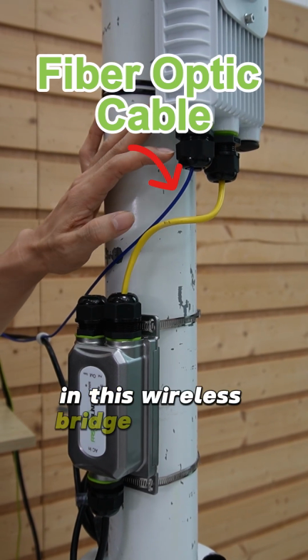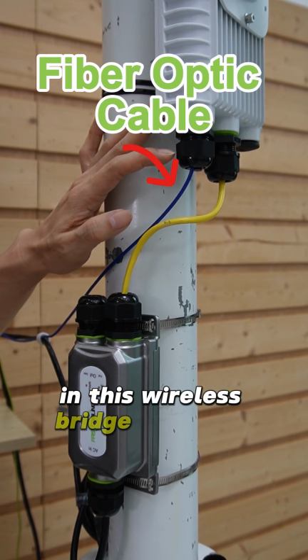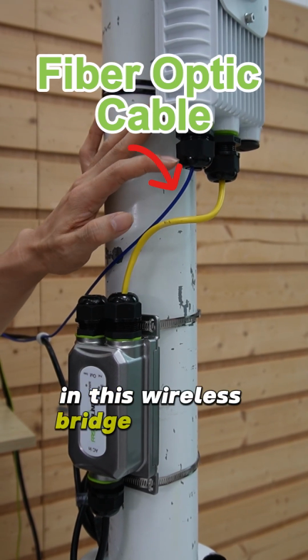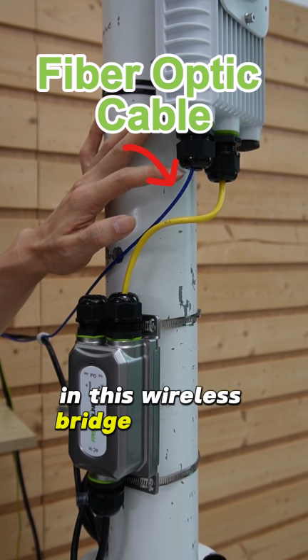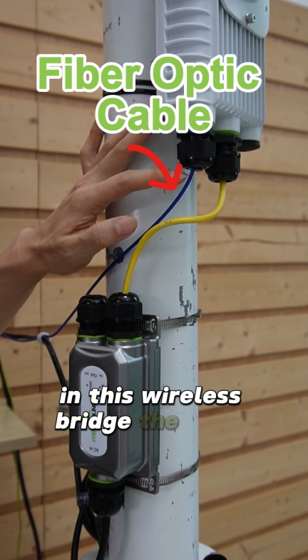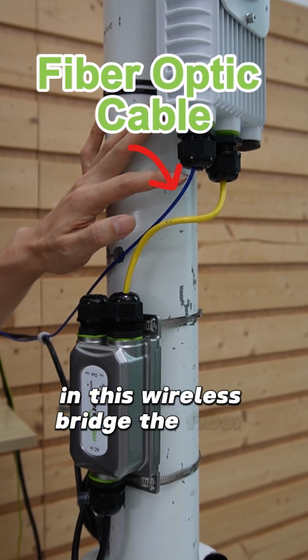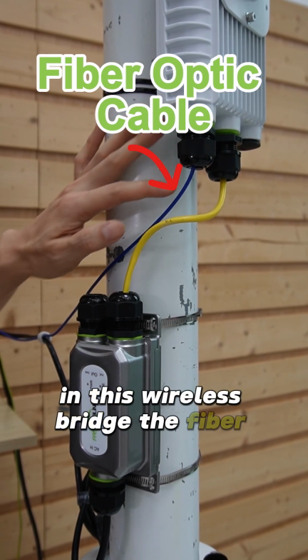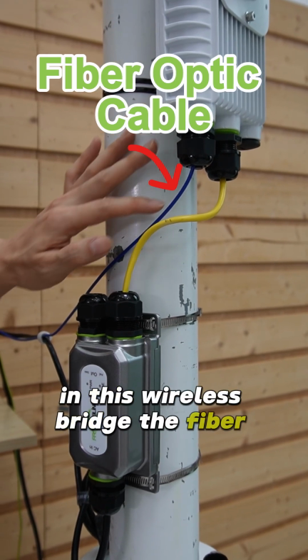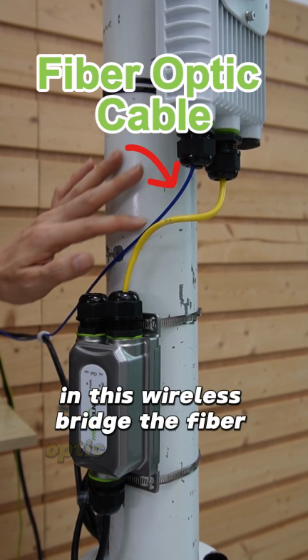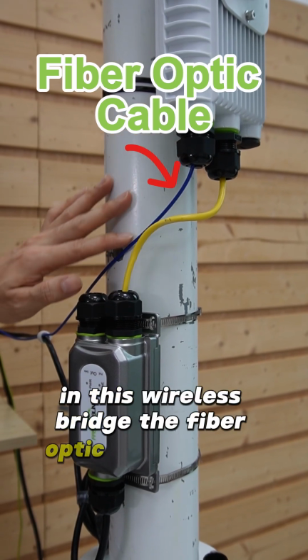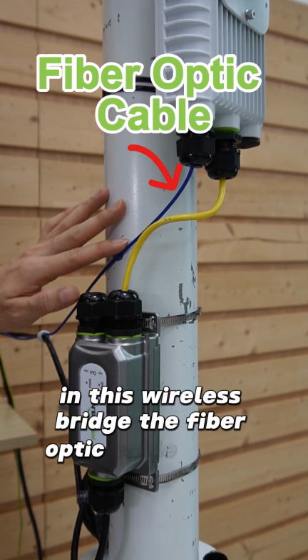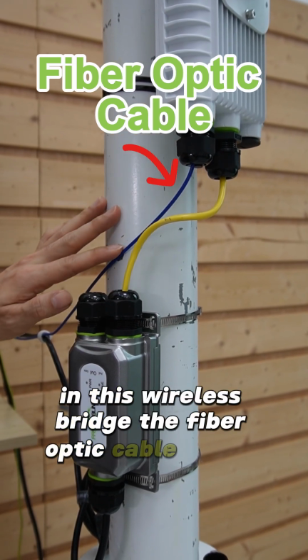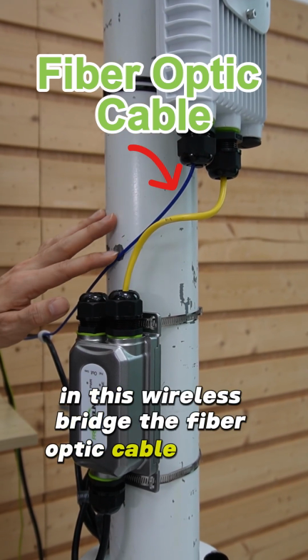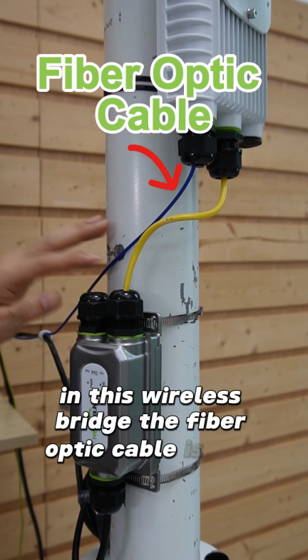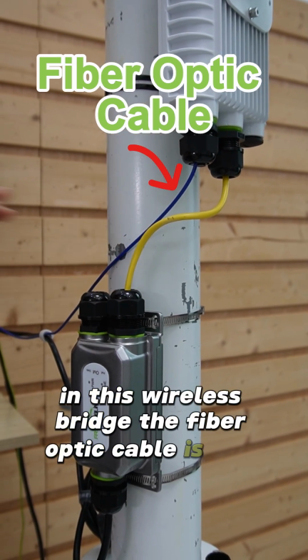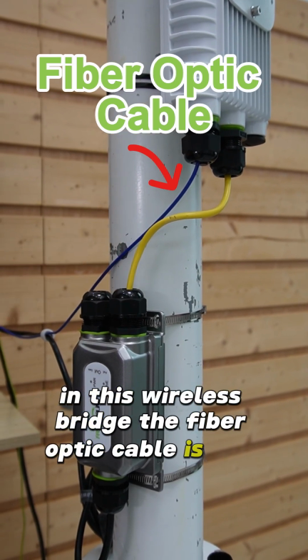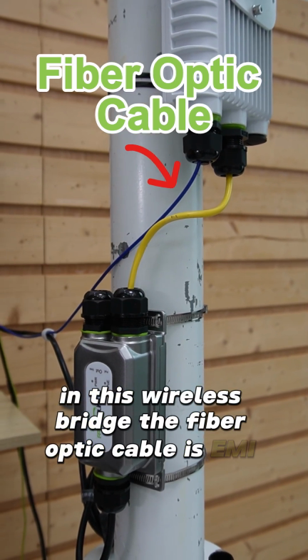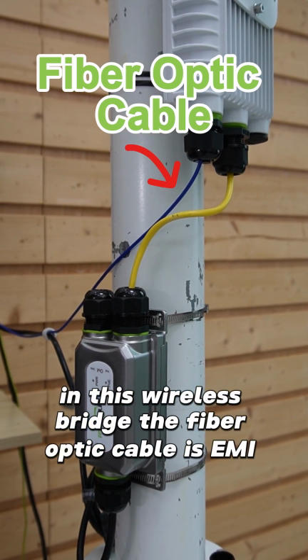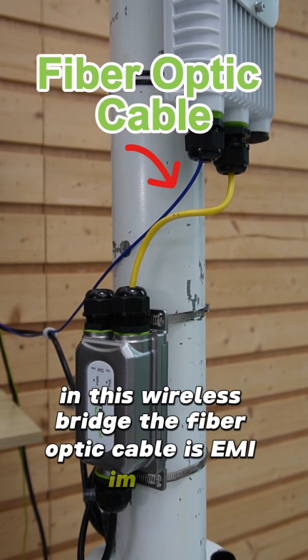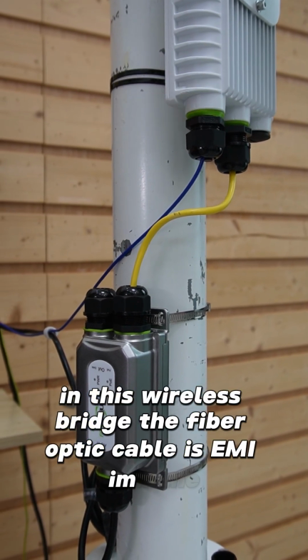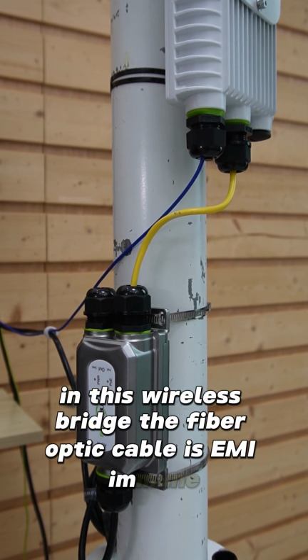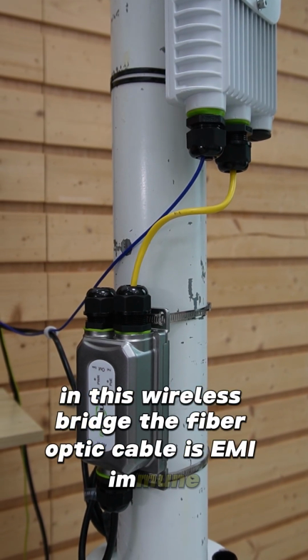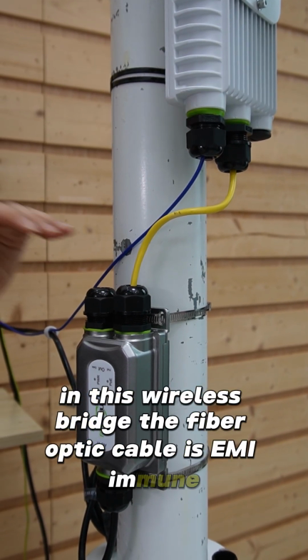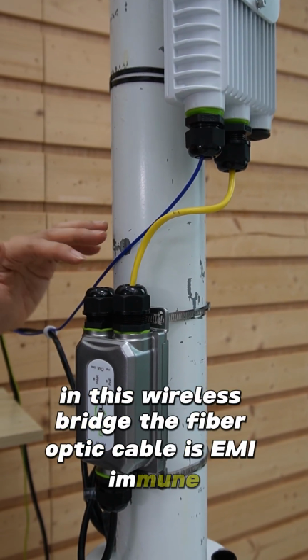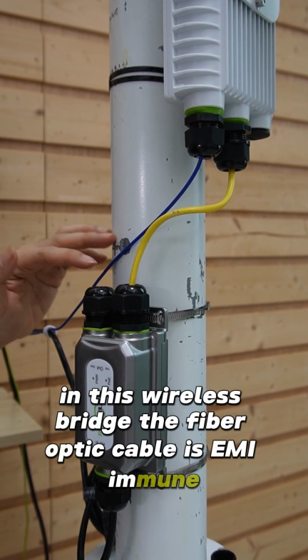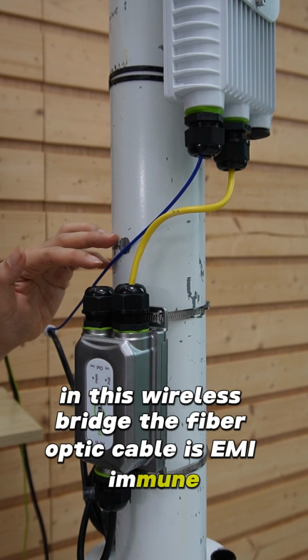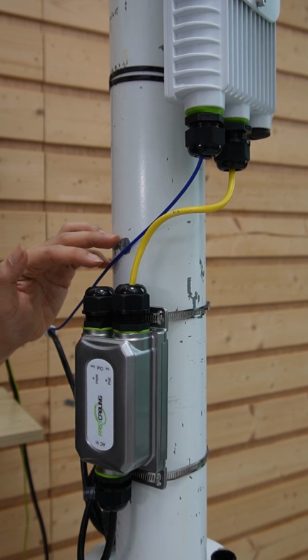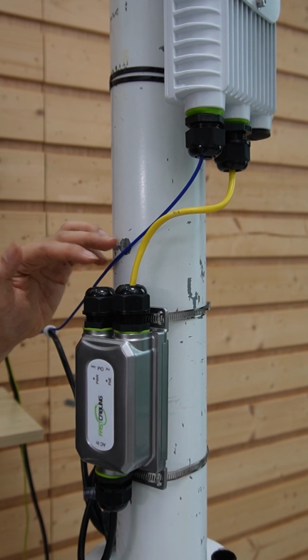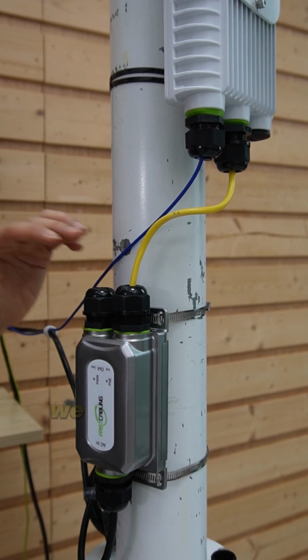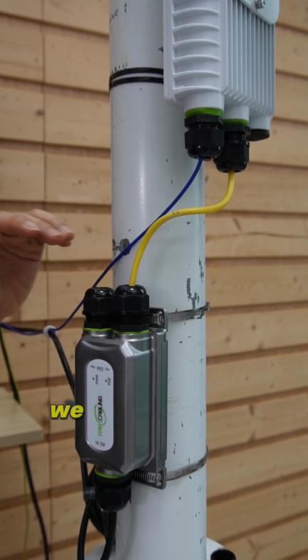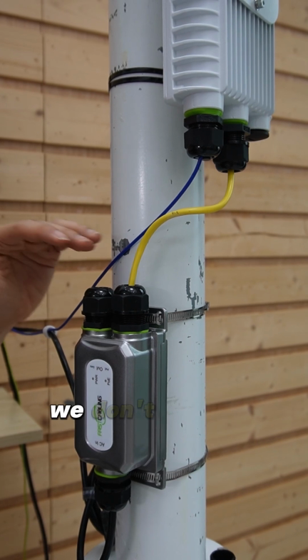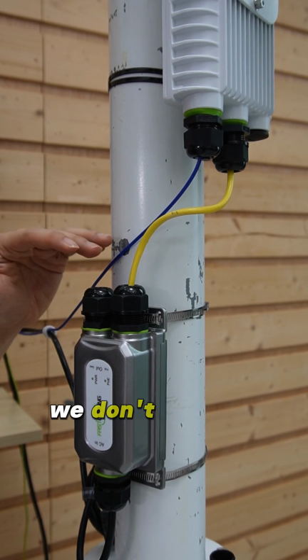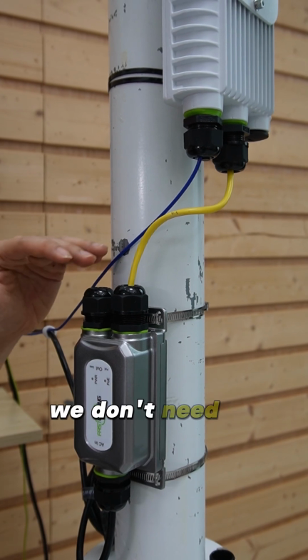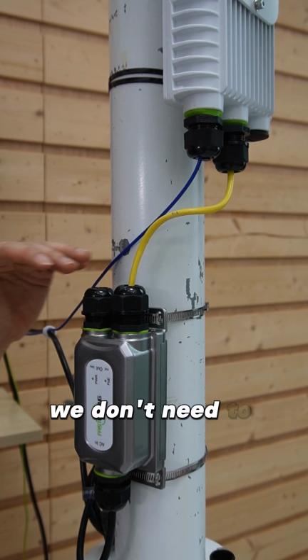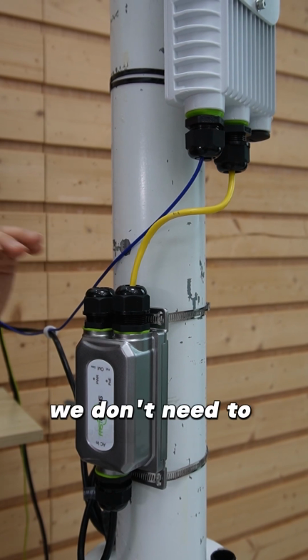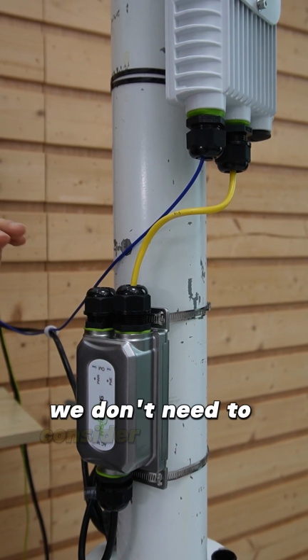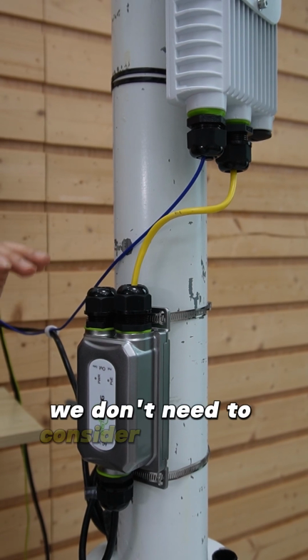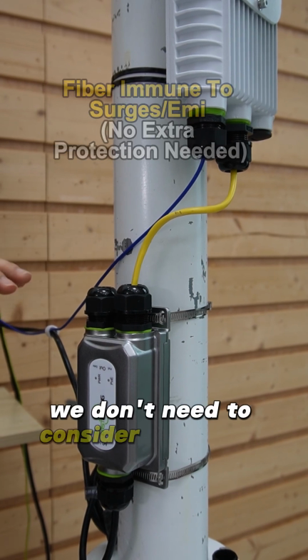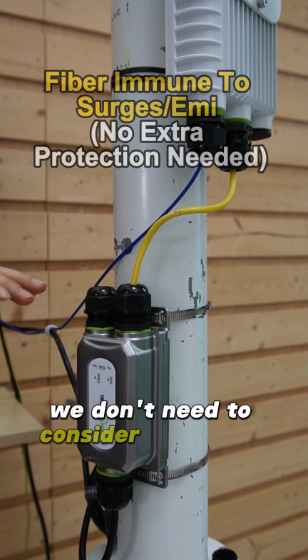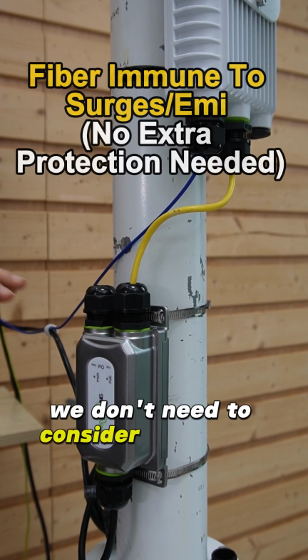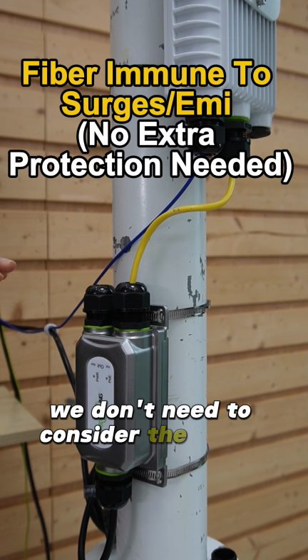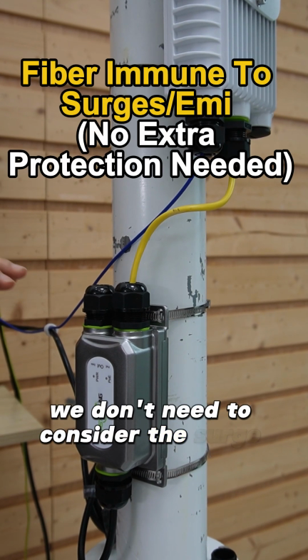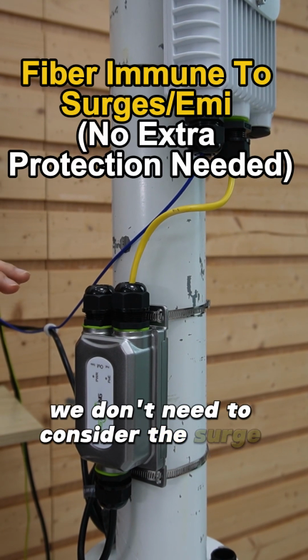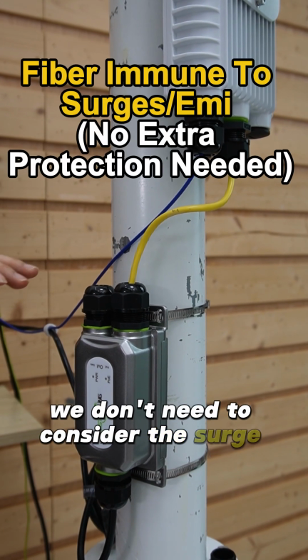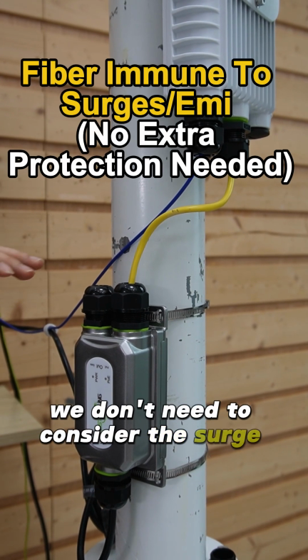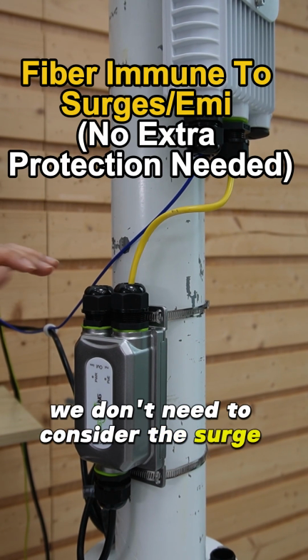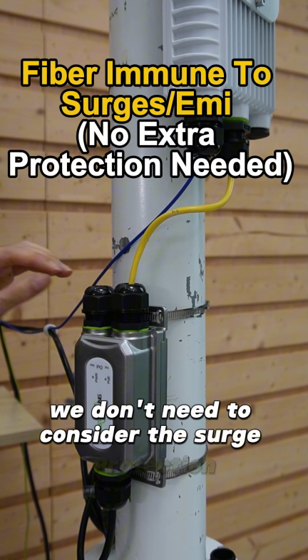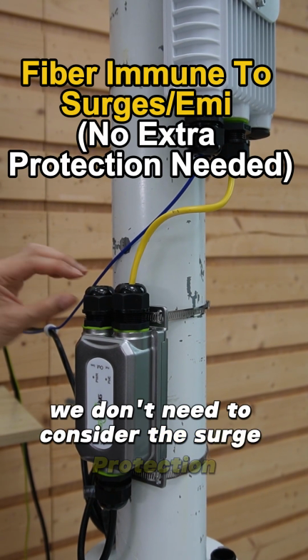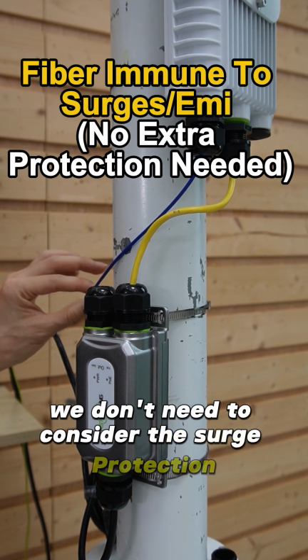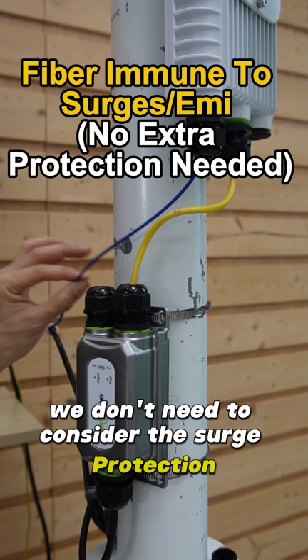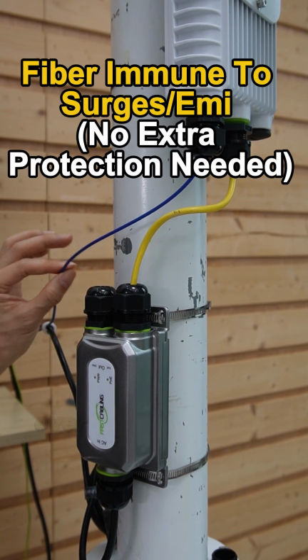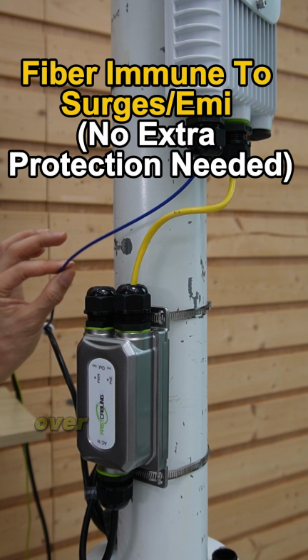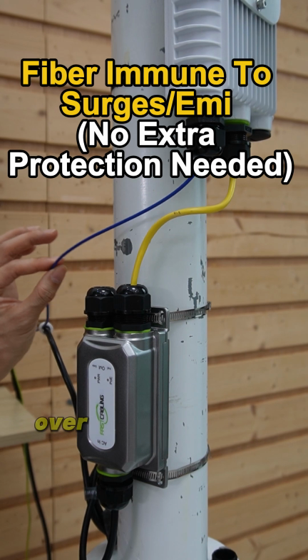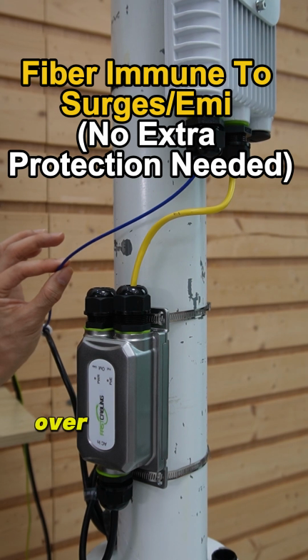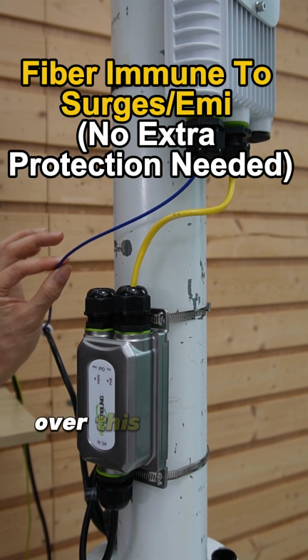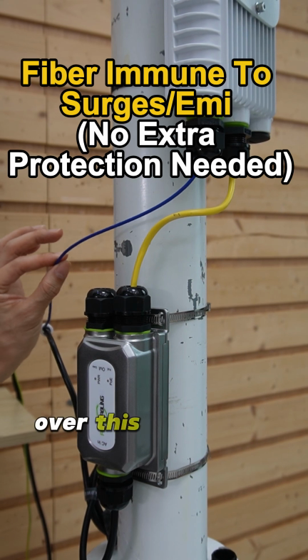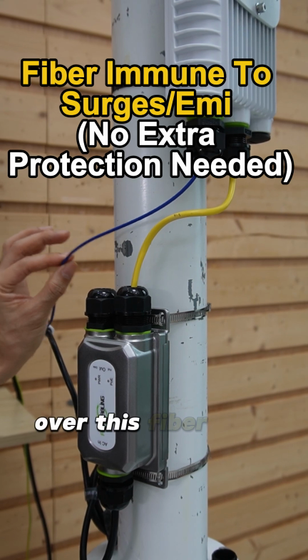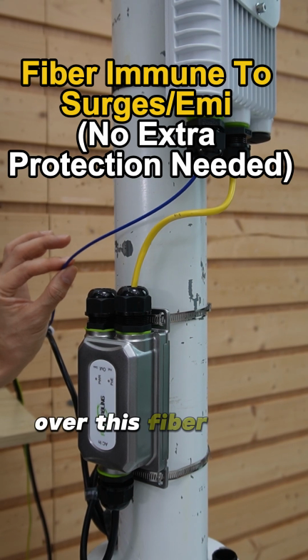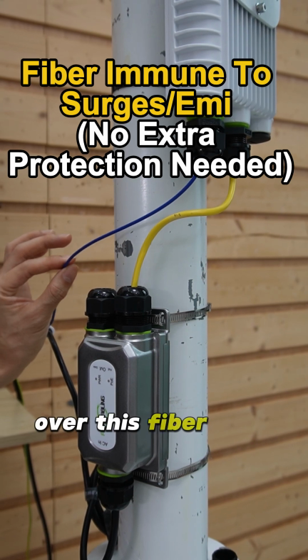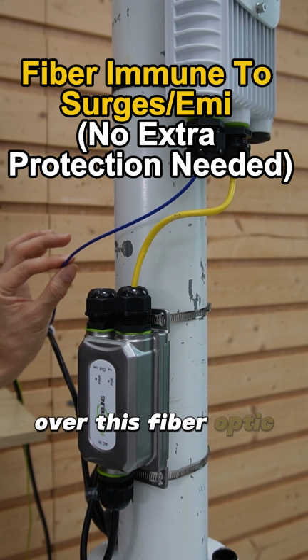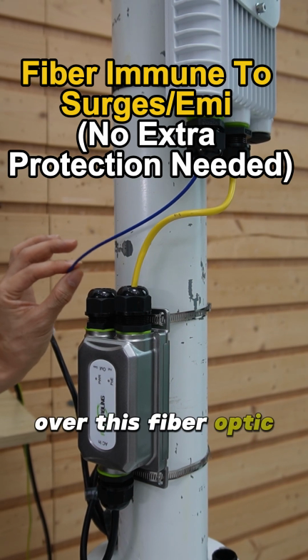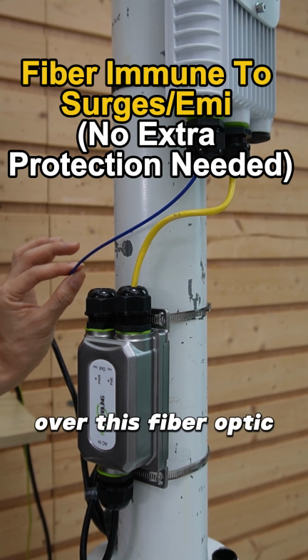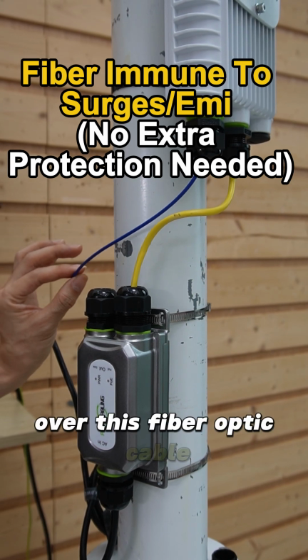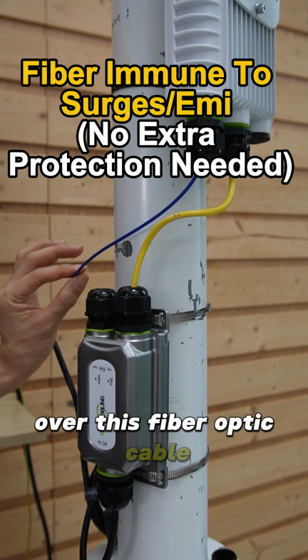The fiber optic cable is EMI immune, so we don't need to consider surge protection over this fiber optic cable.